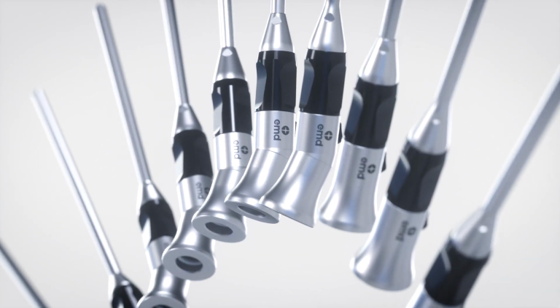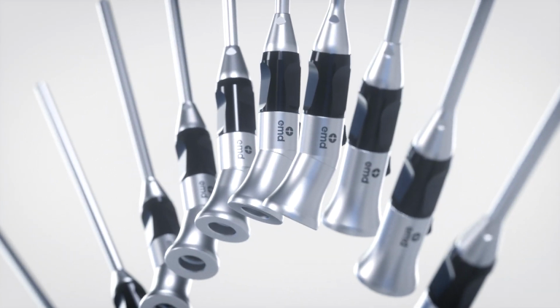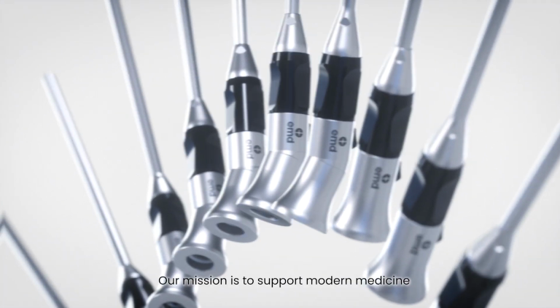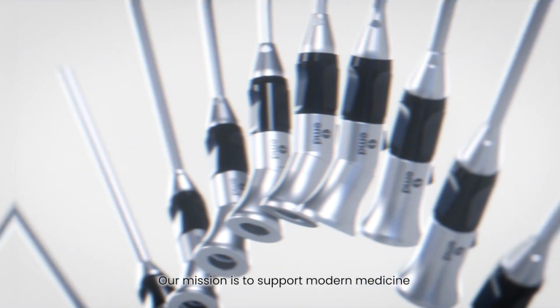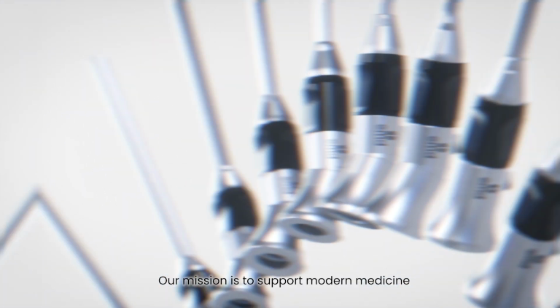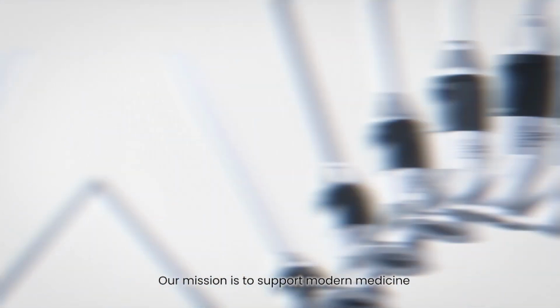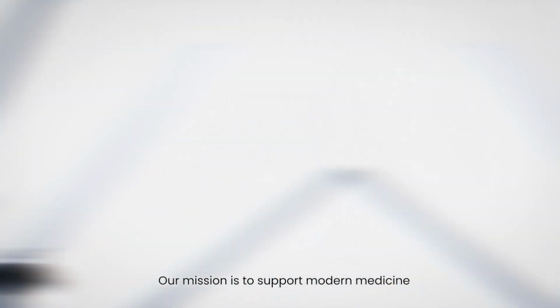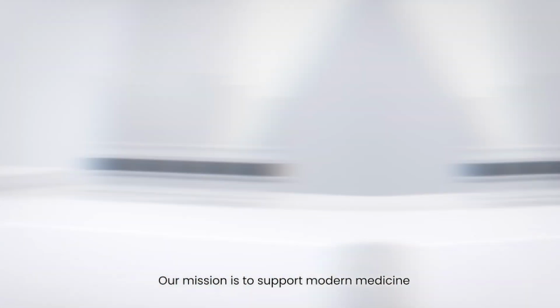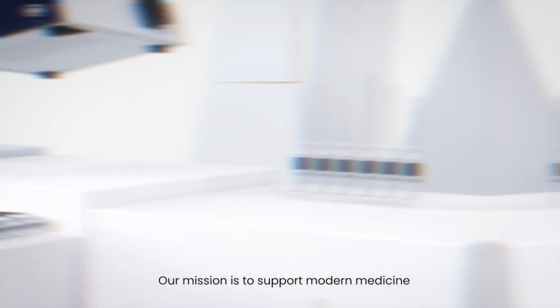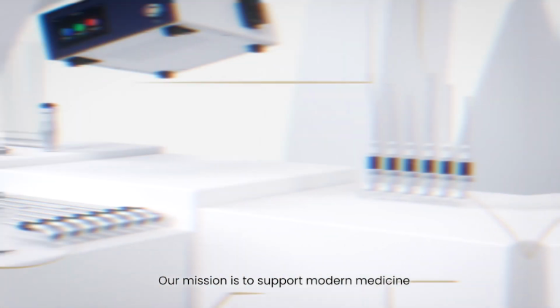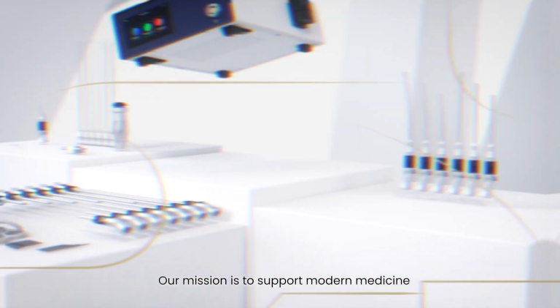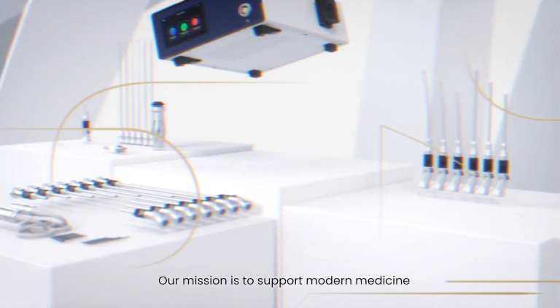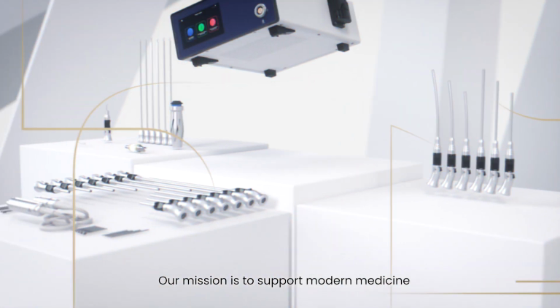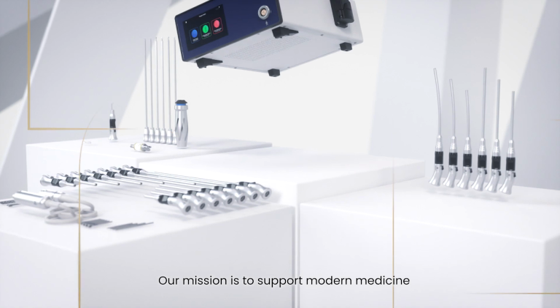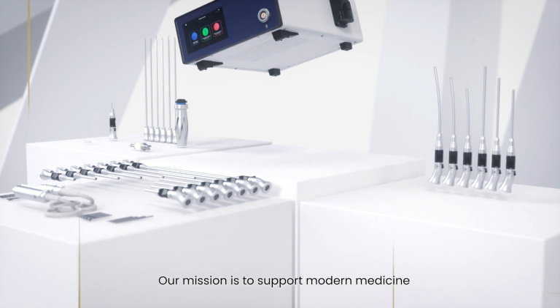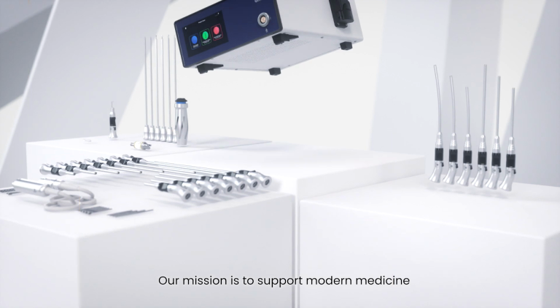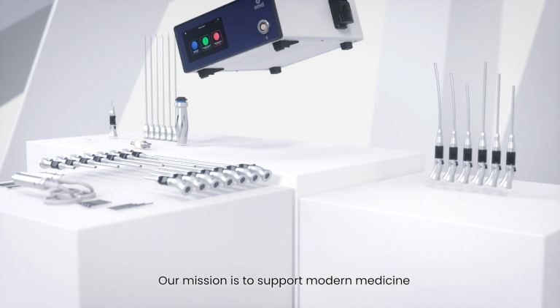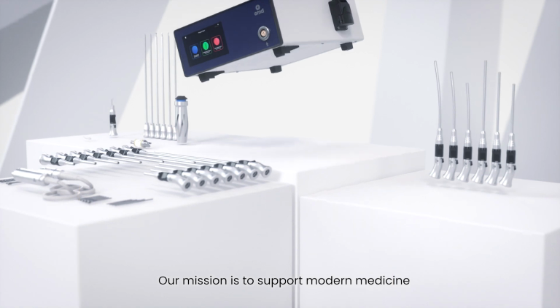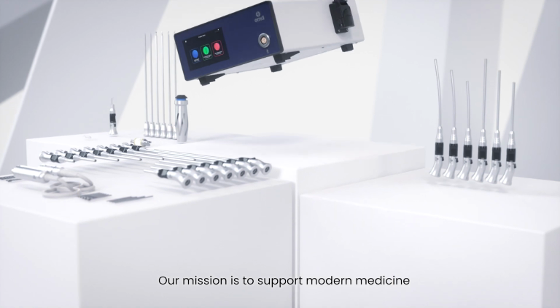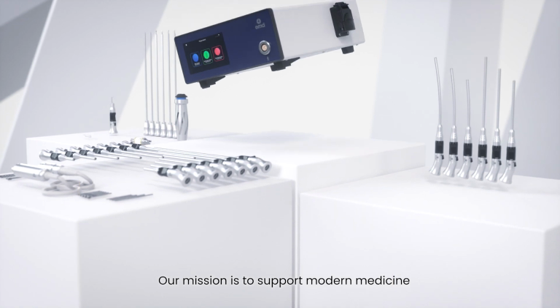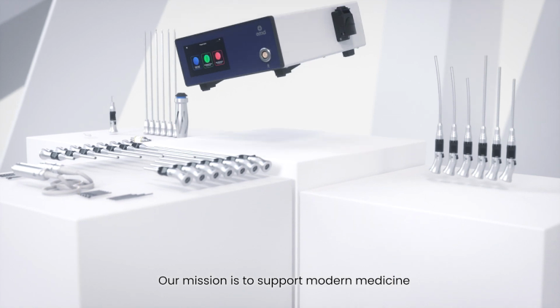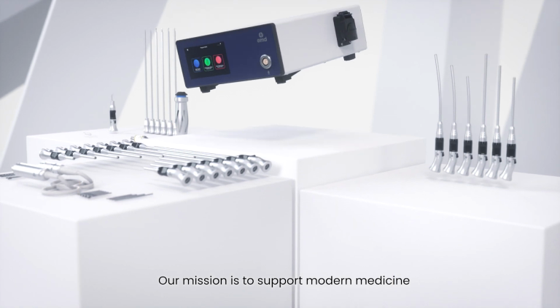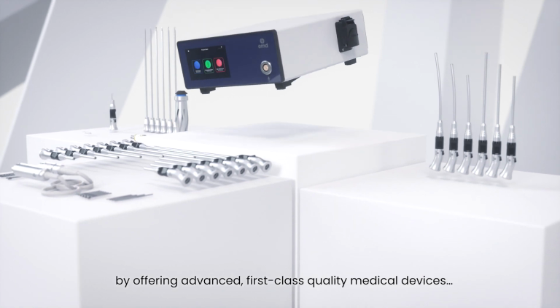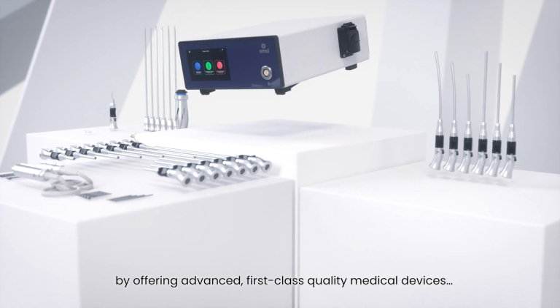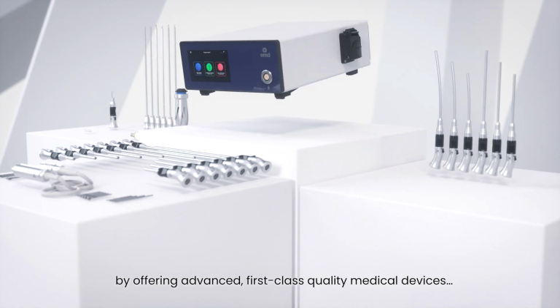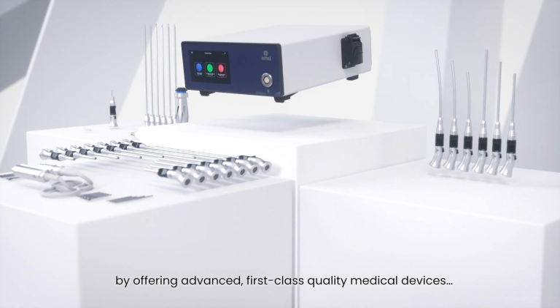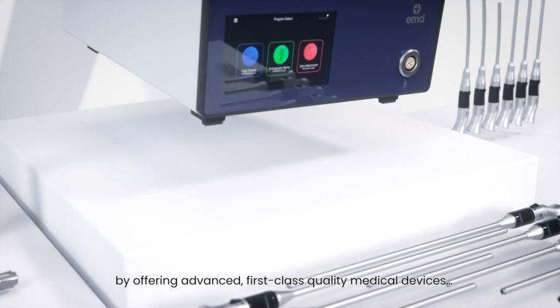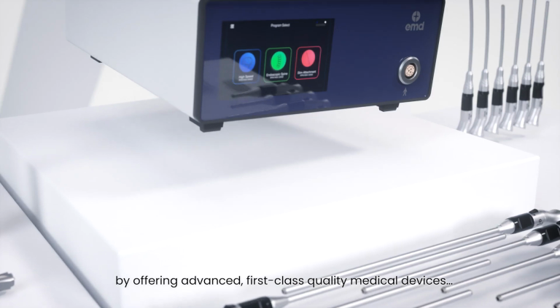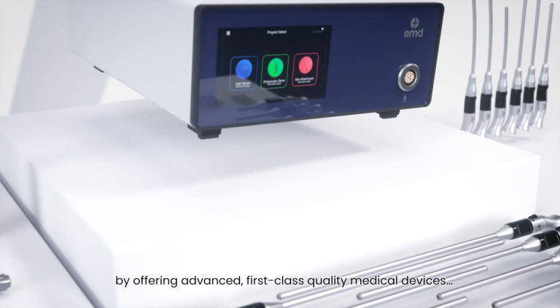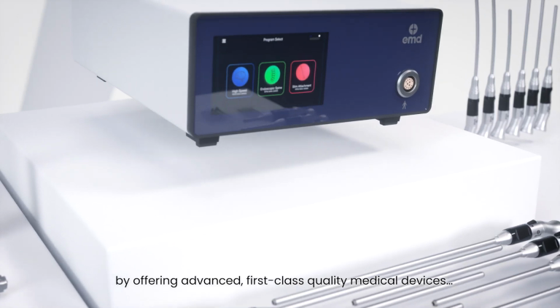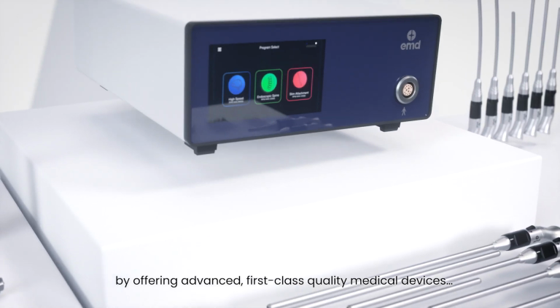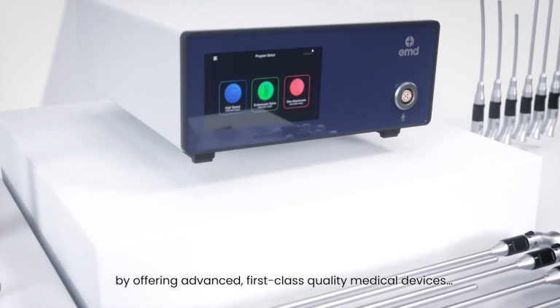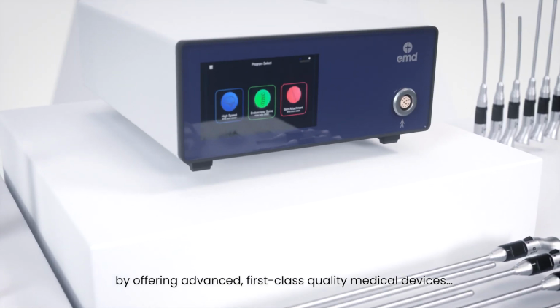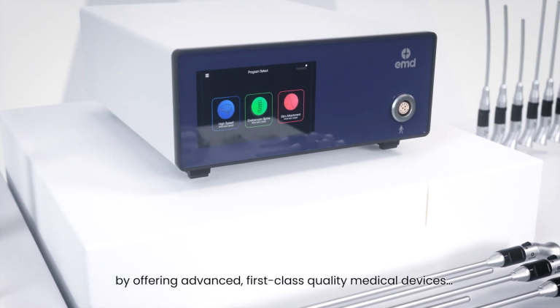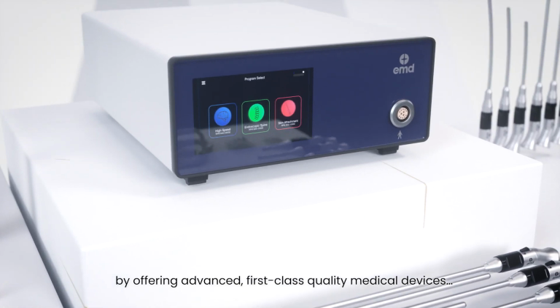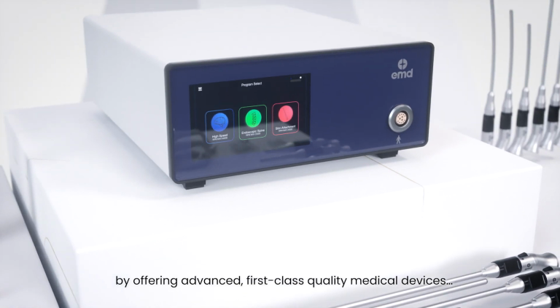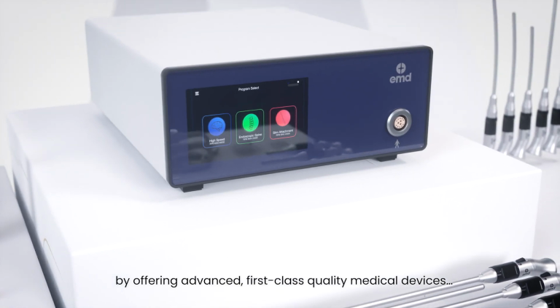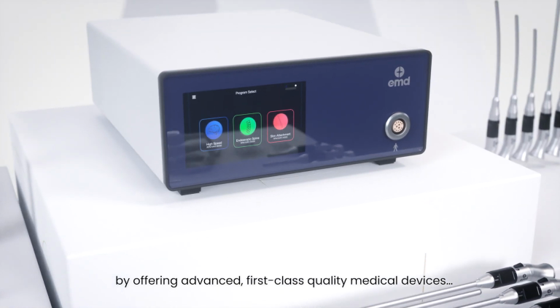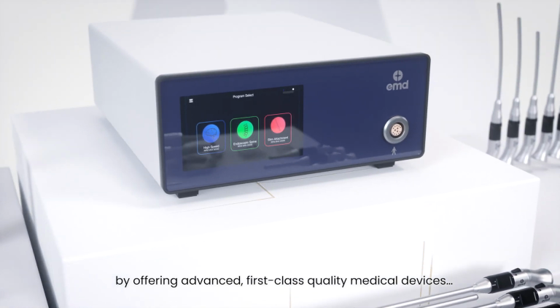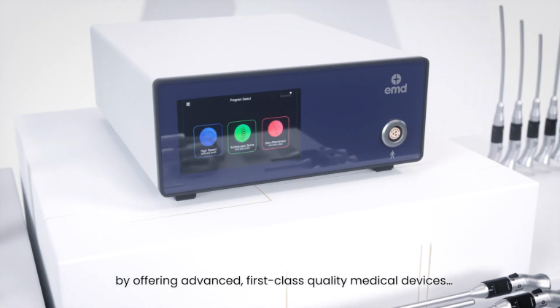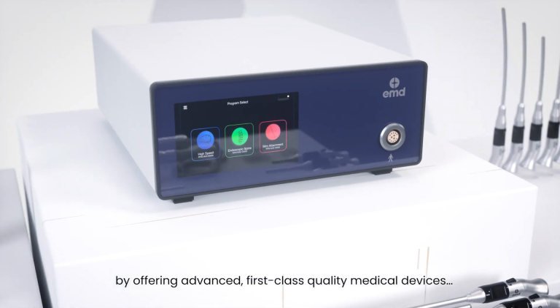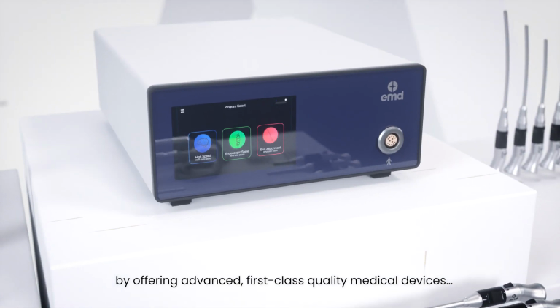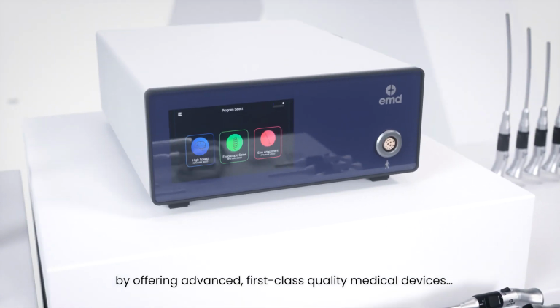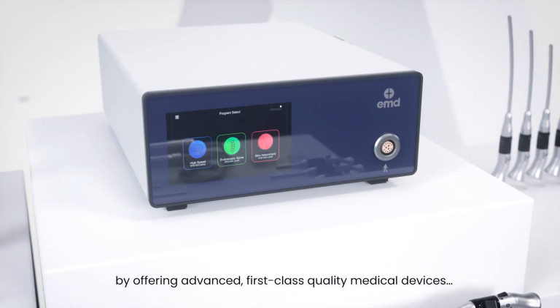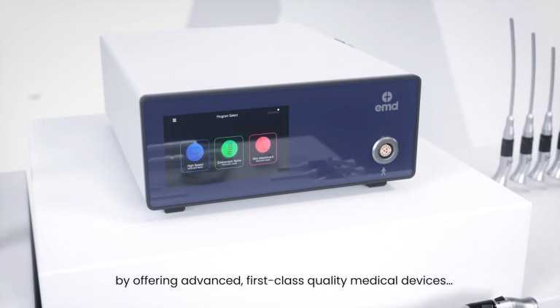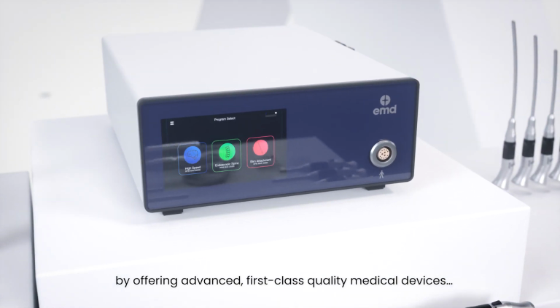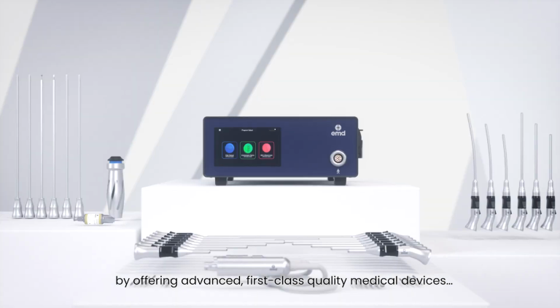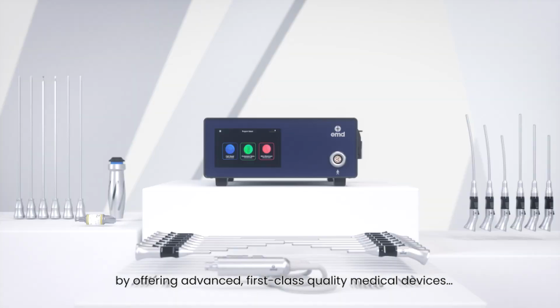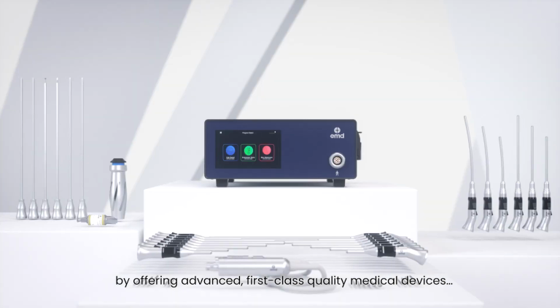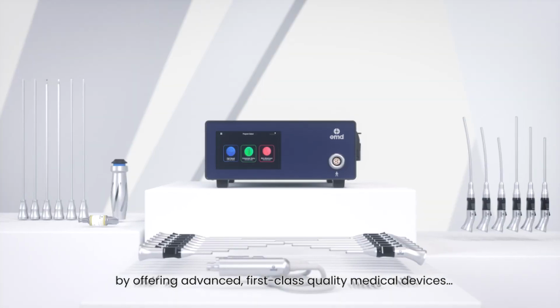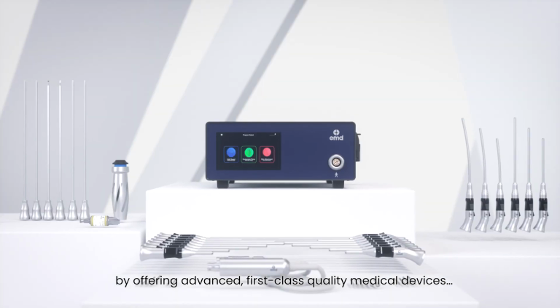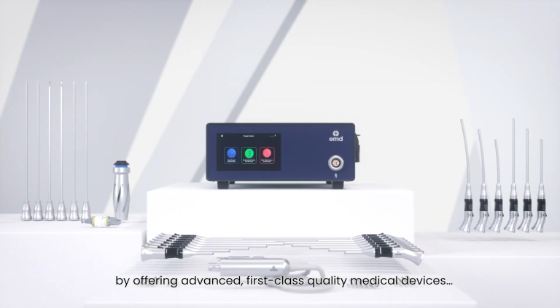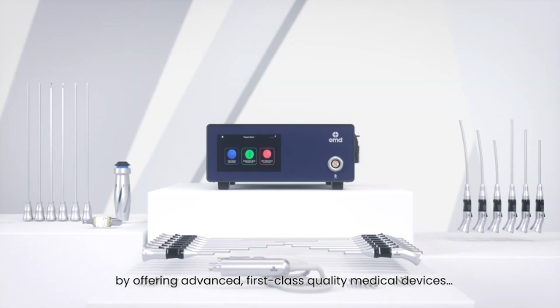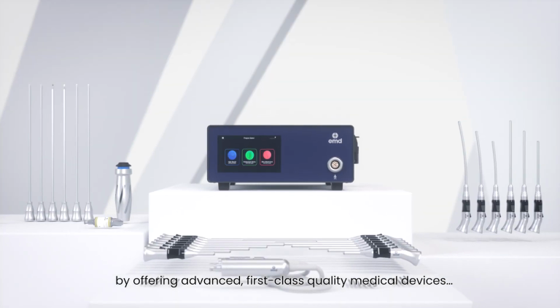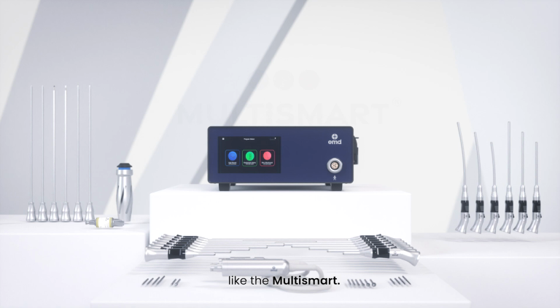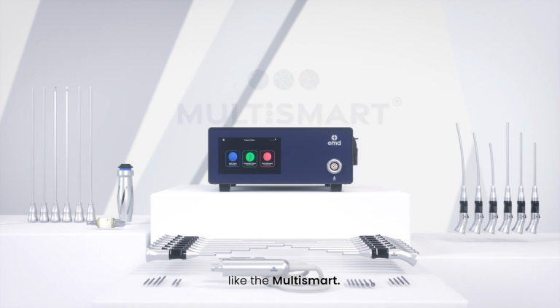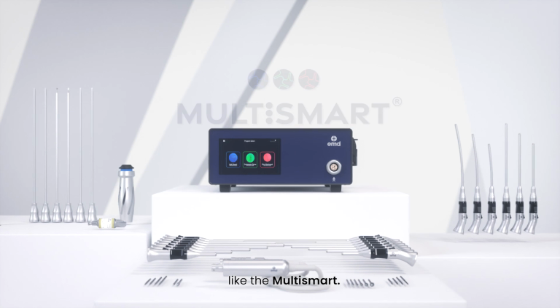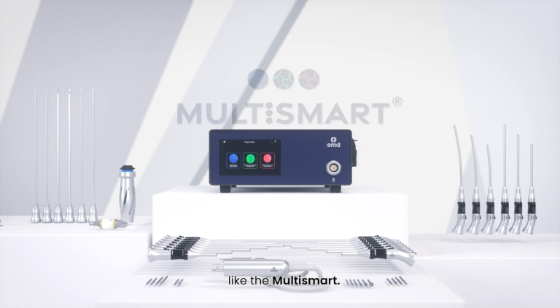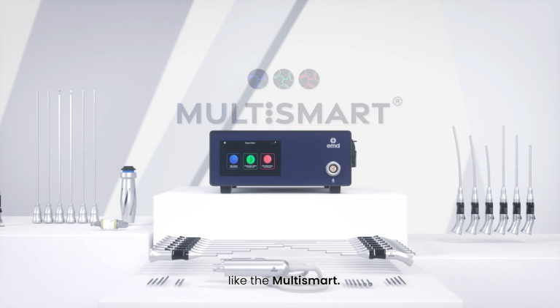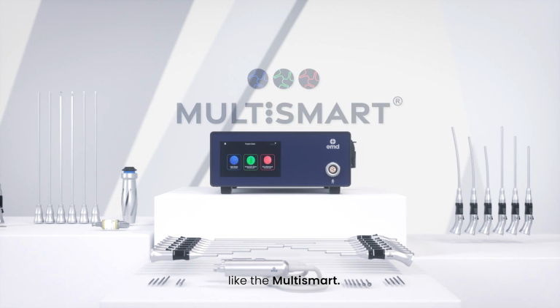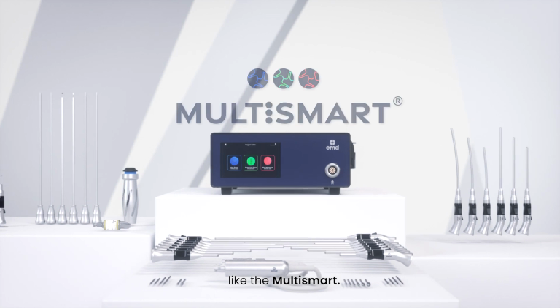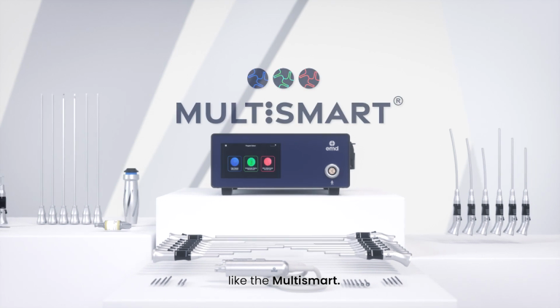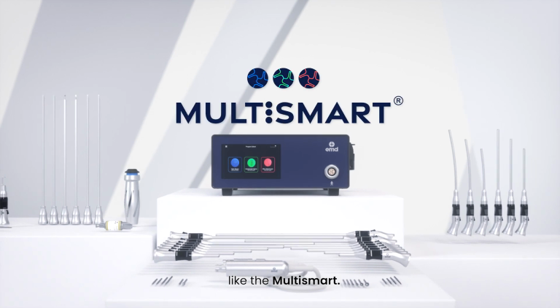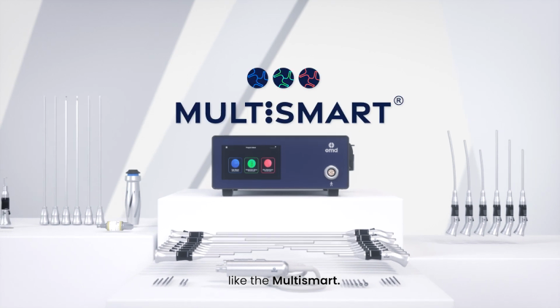Our mission is to support modern medicine by offering advanced, first-class quality medical devices, like the Multismart.